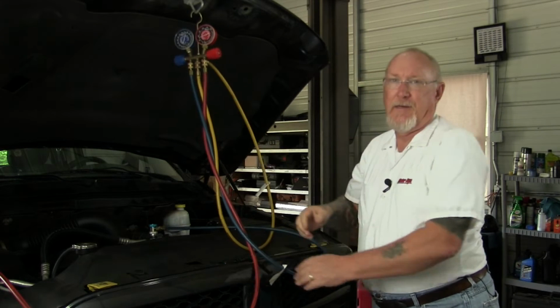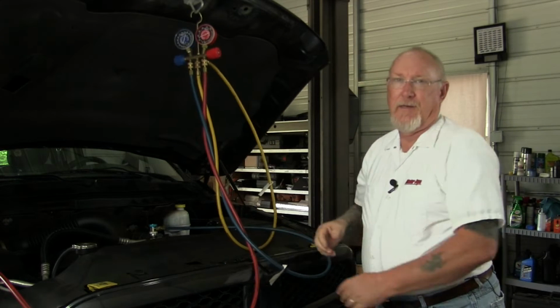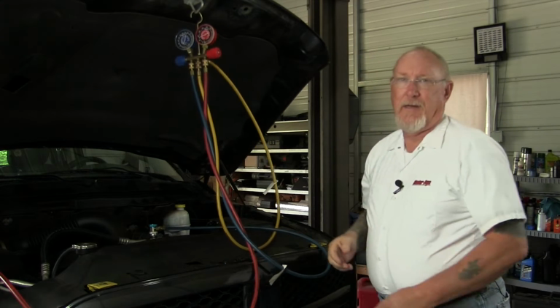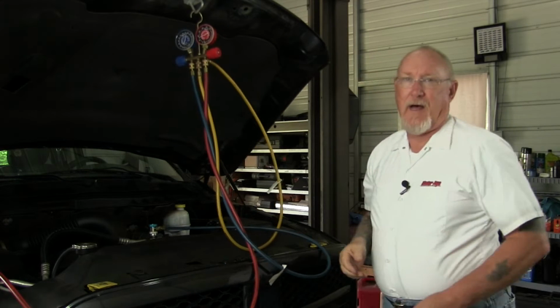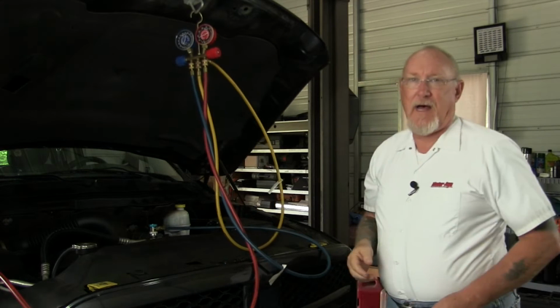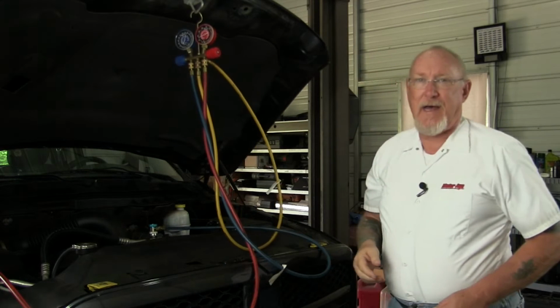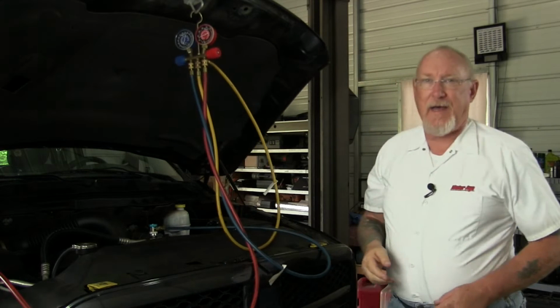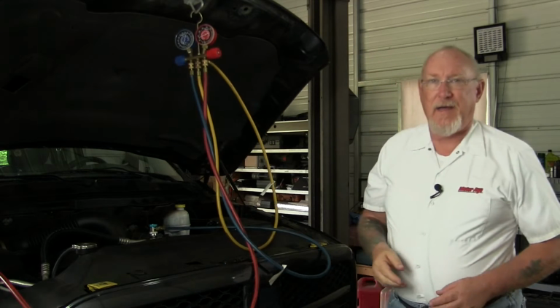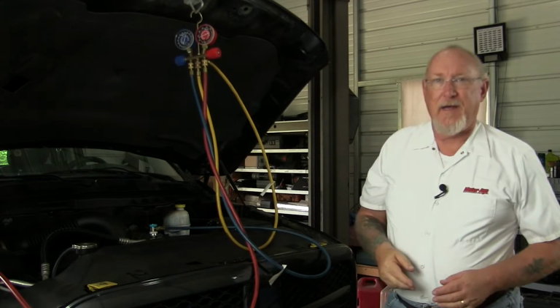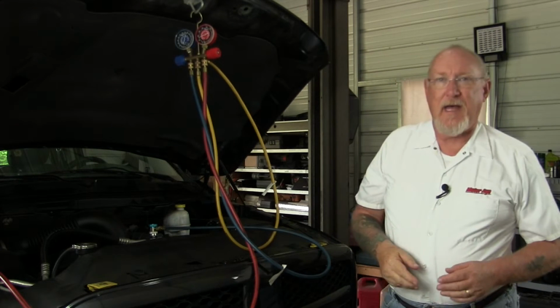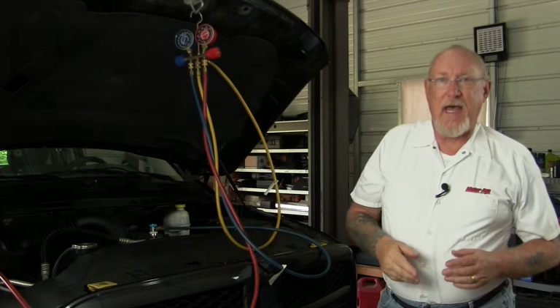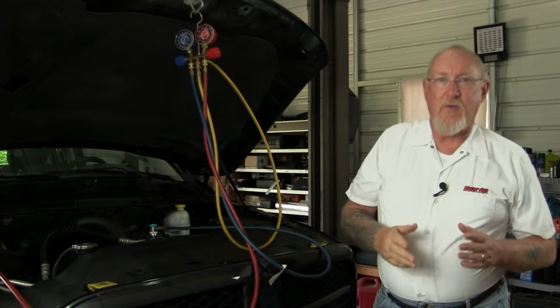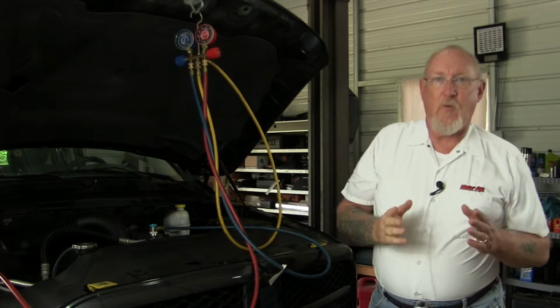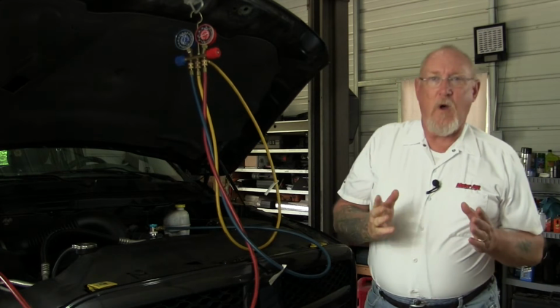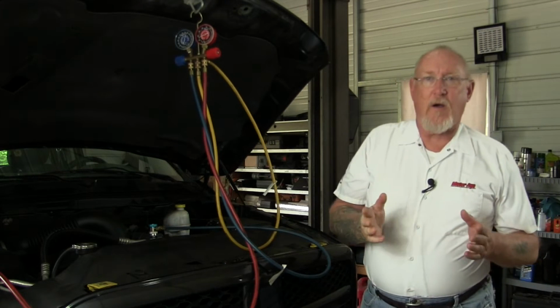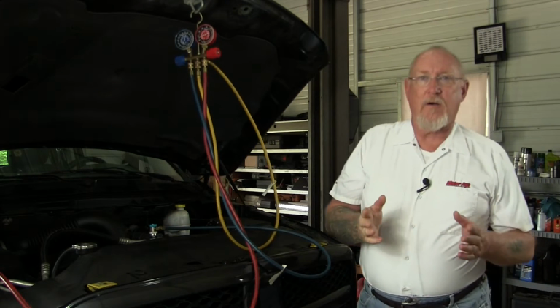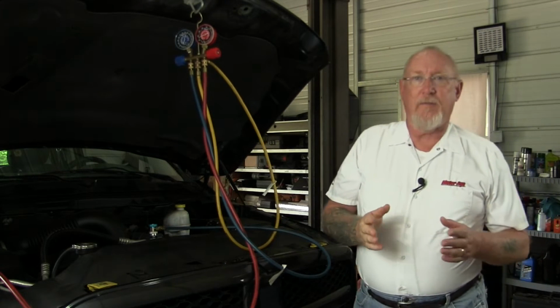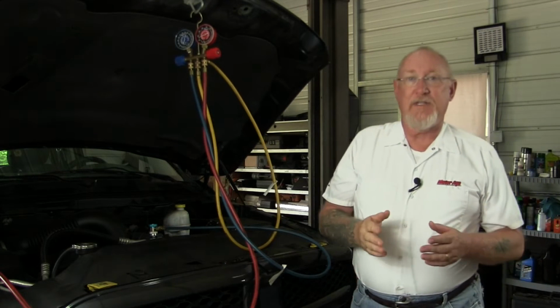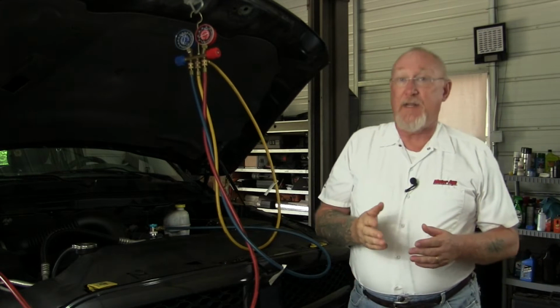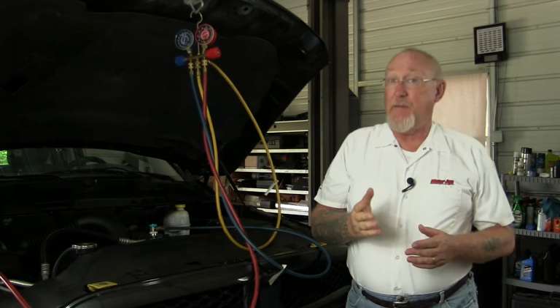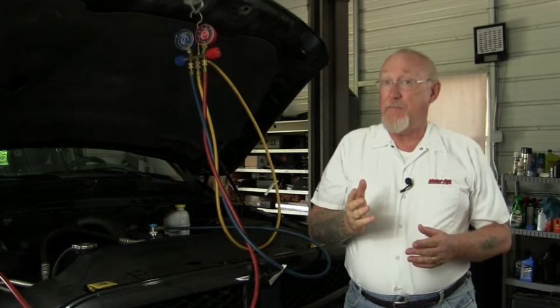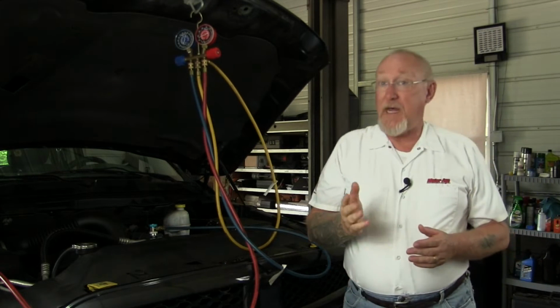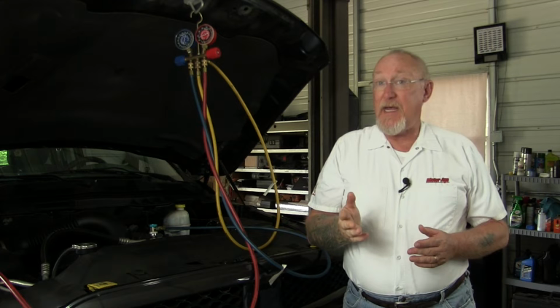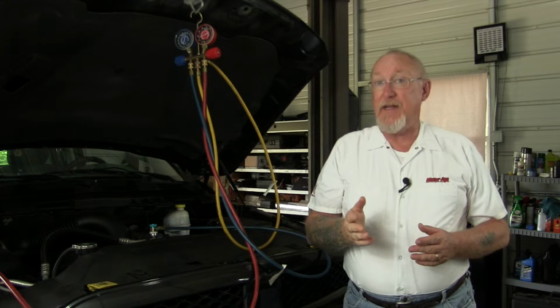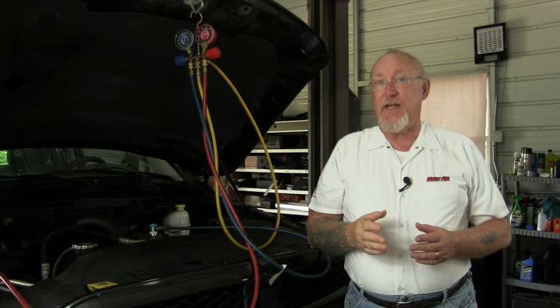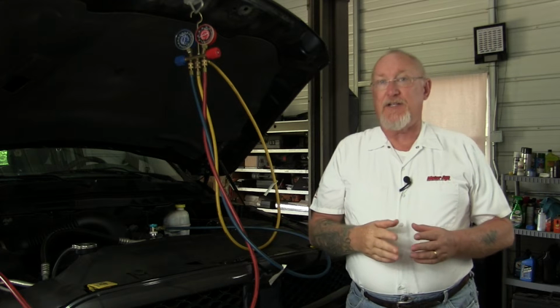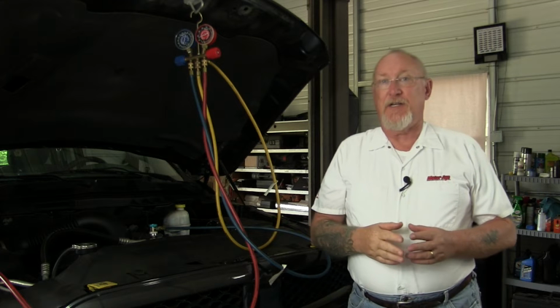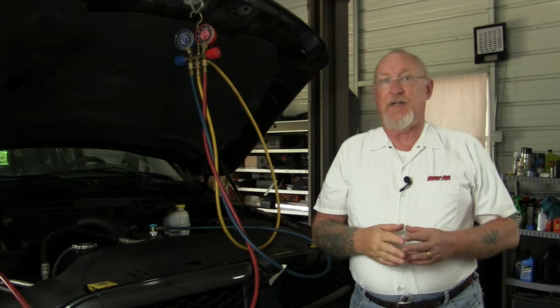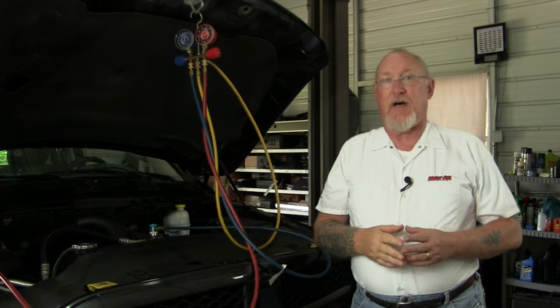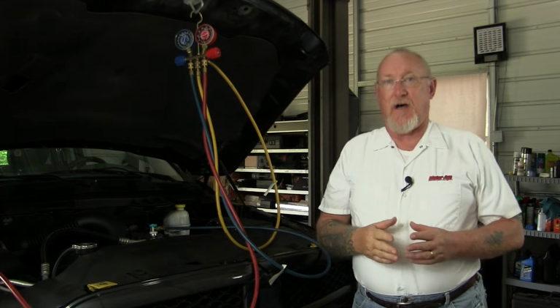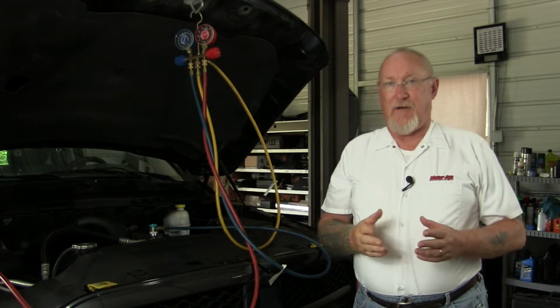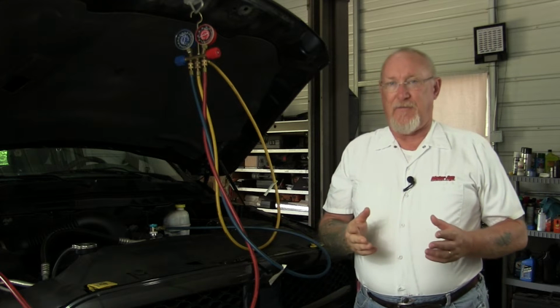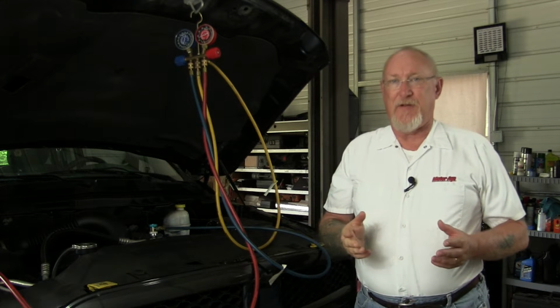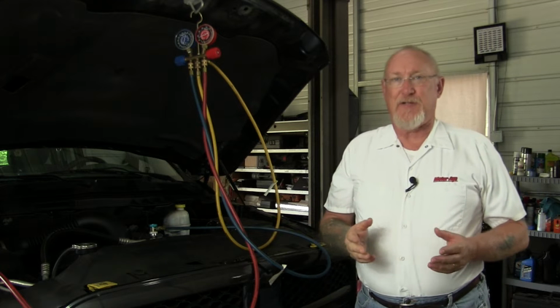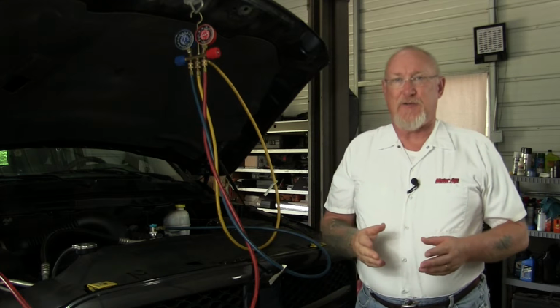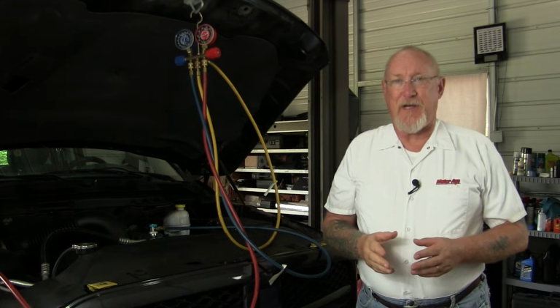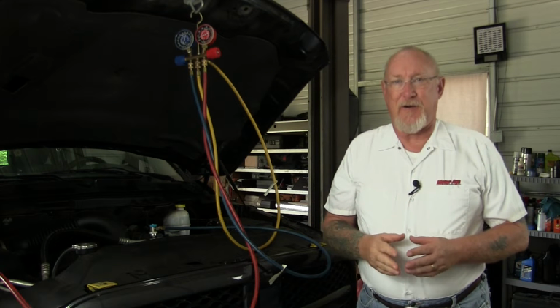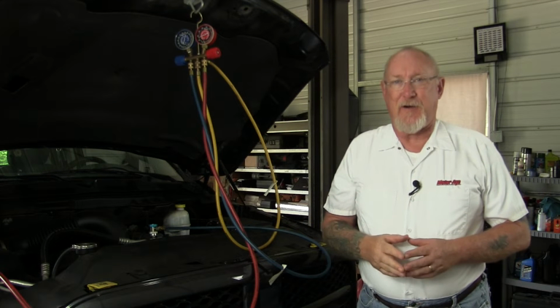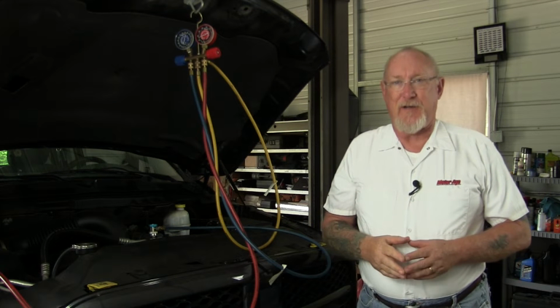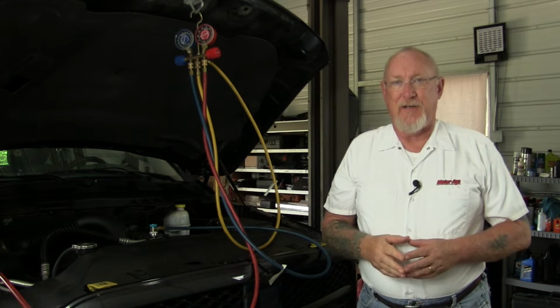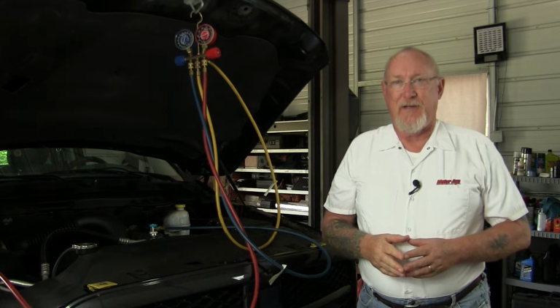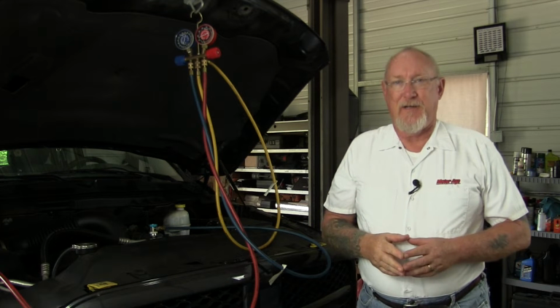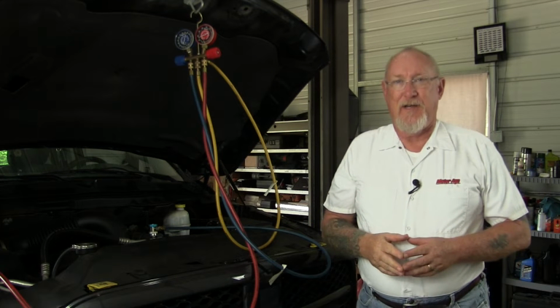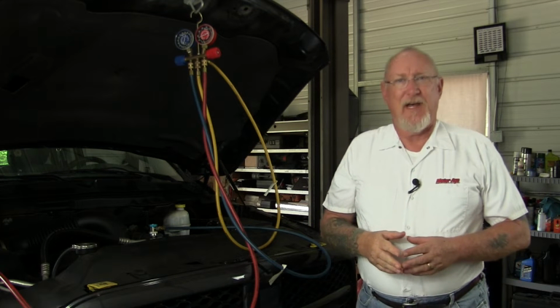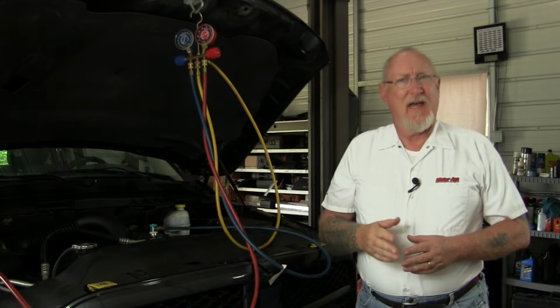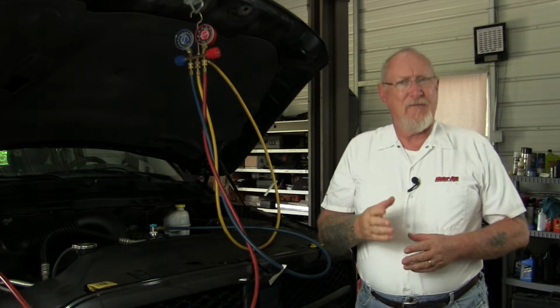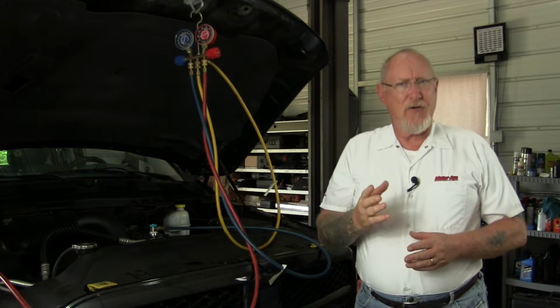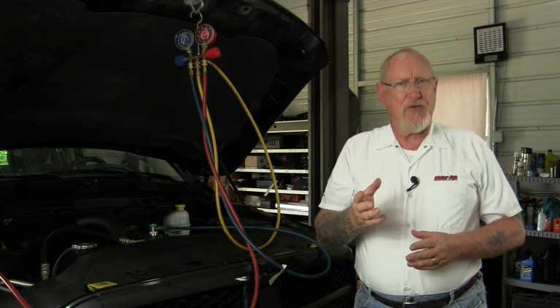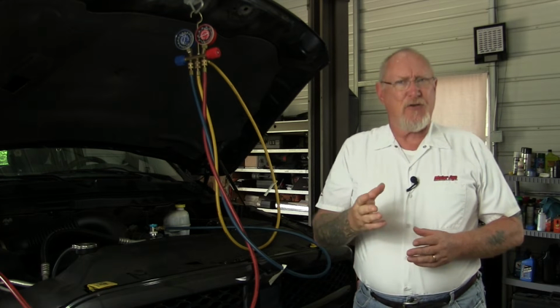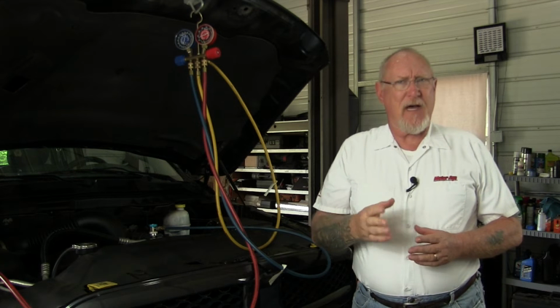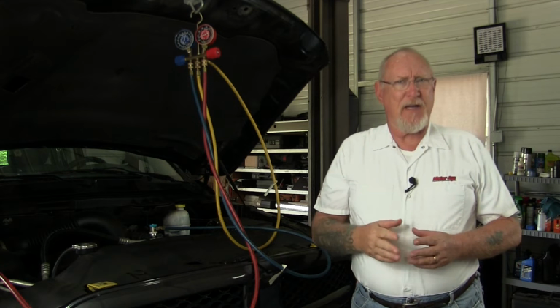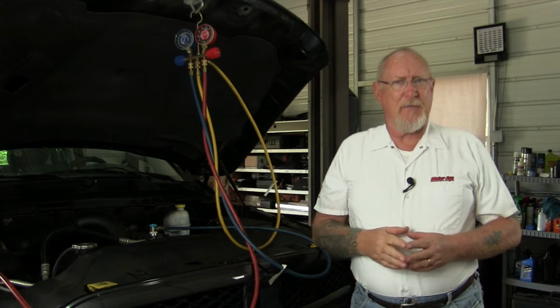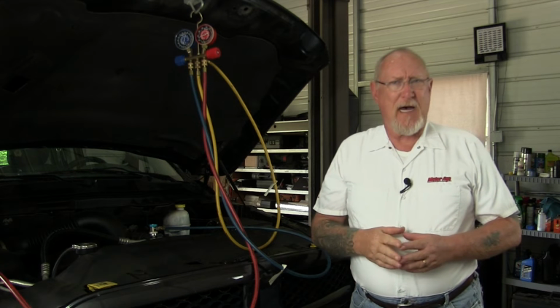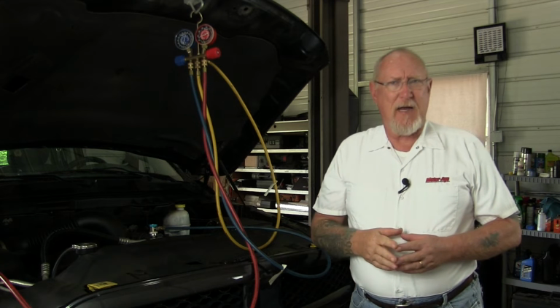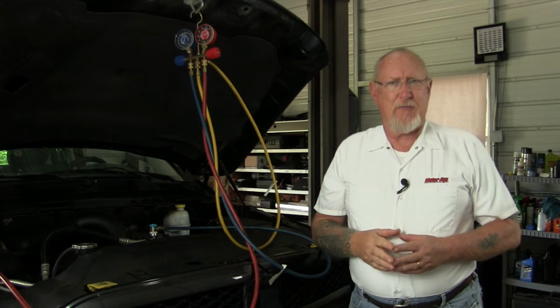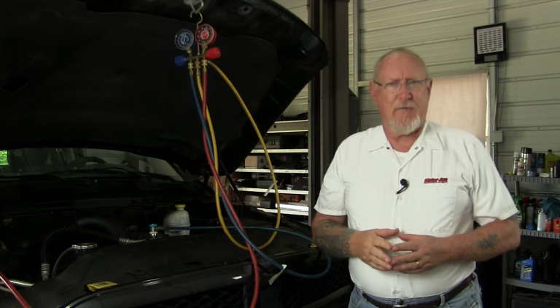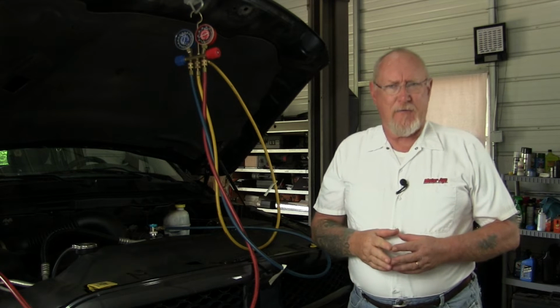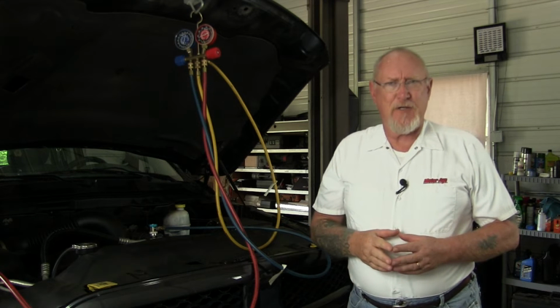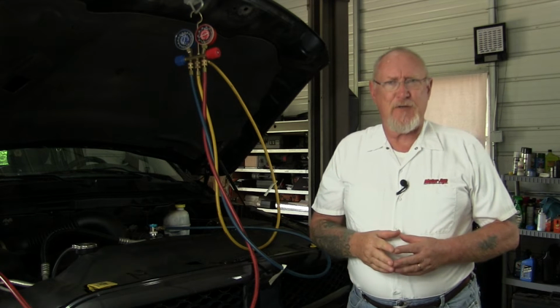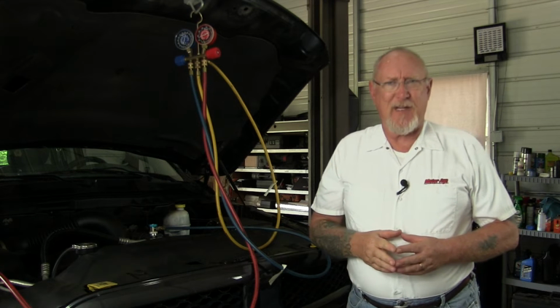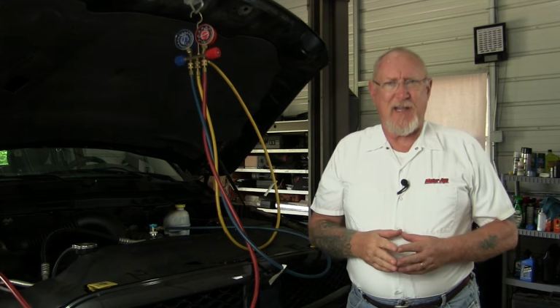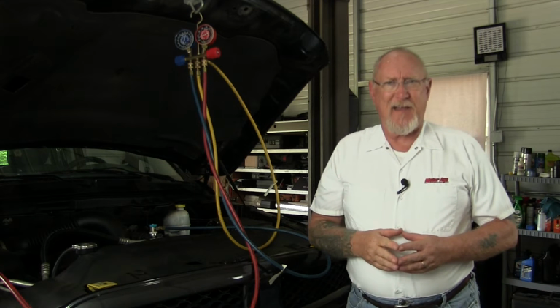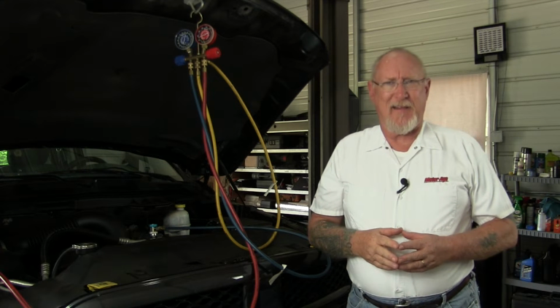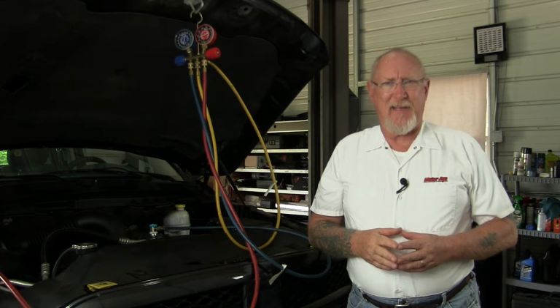Hi, and welcome to the May edition of The Trainer. Have you tried to buy refrigerant lately?